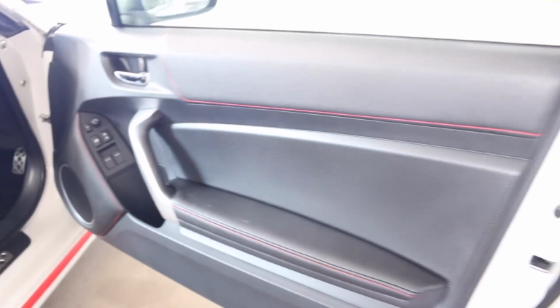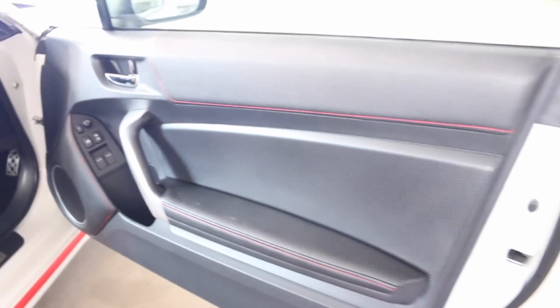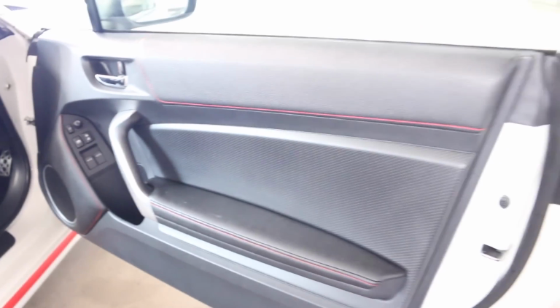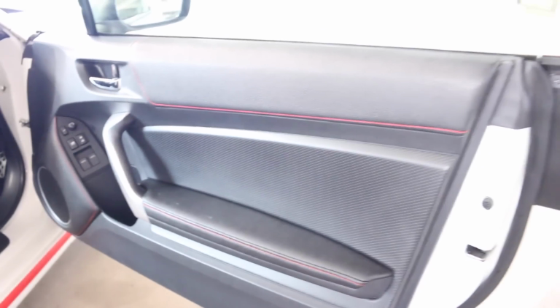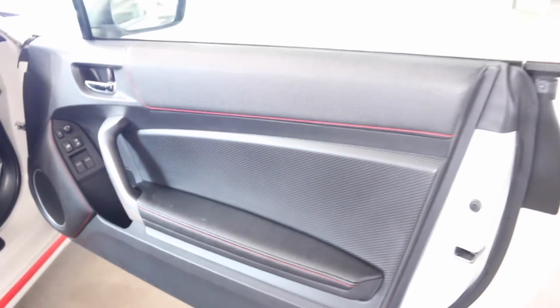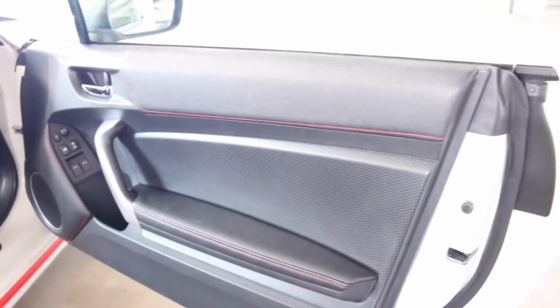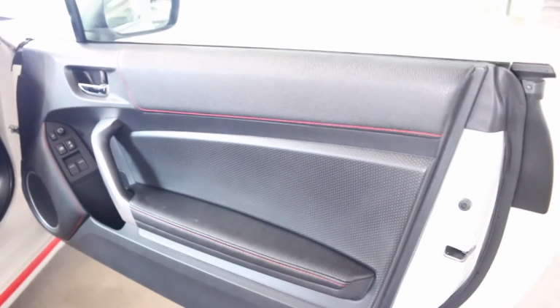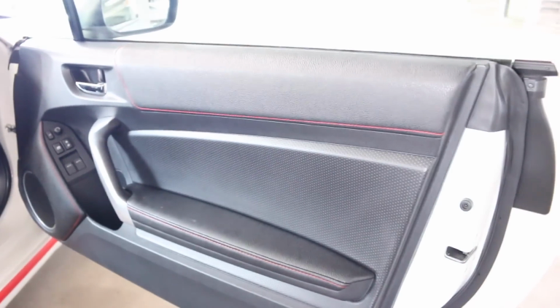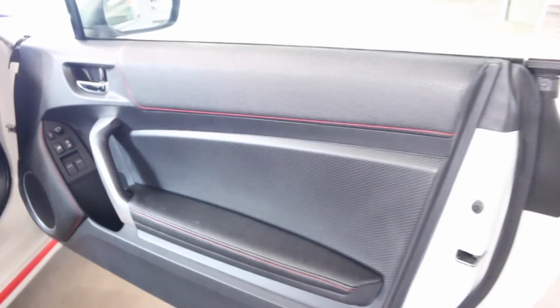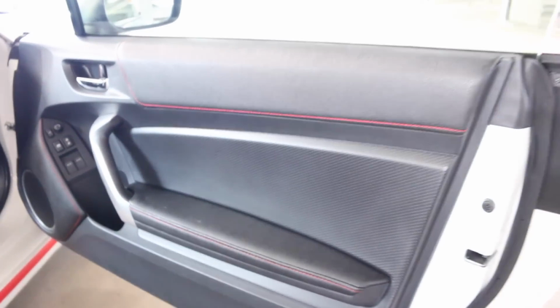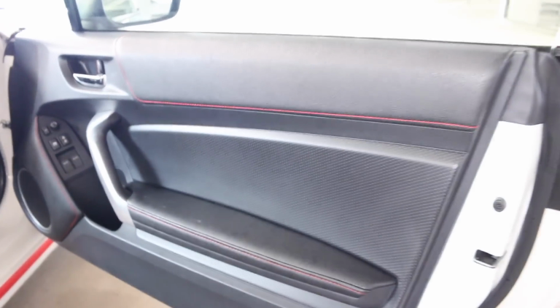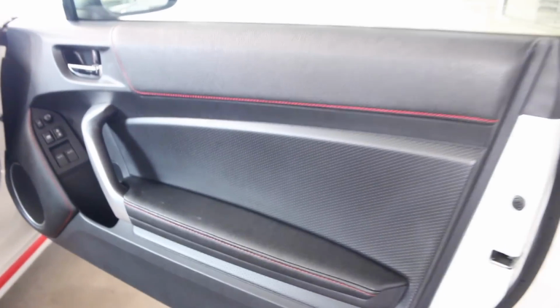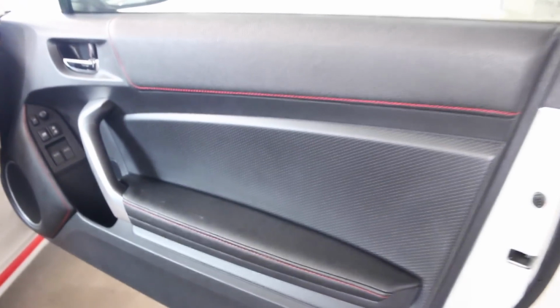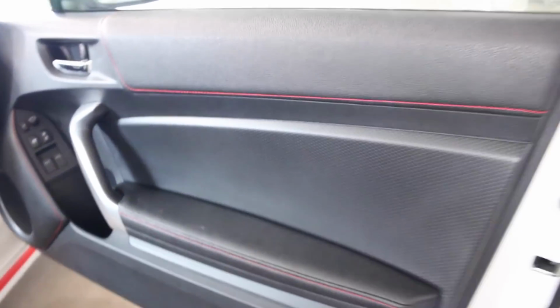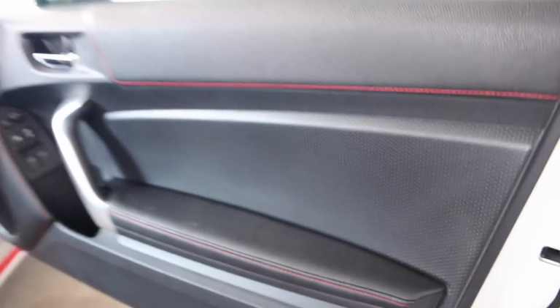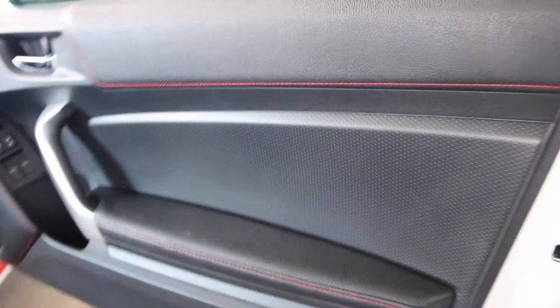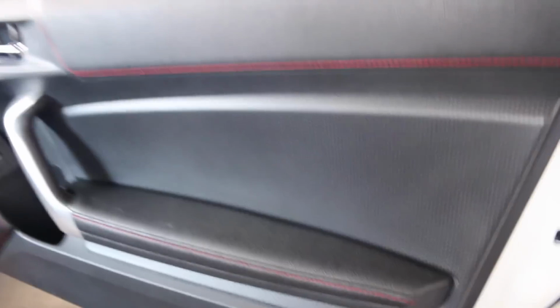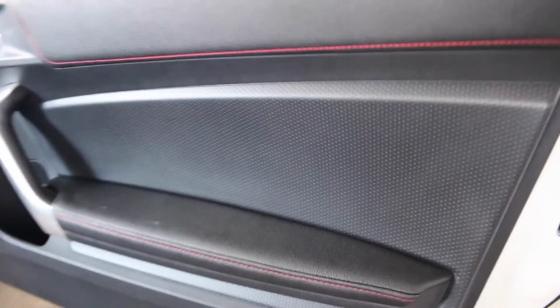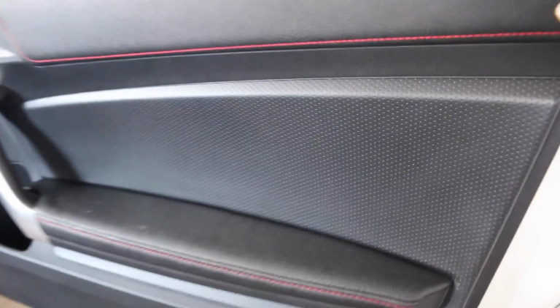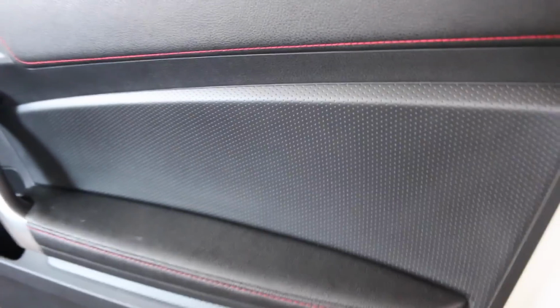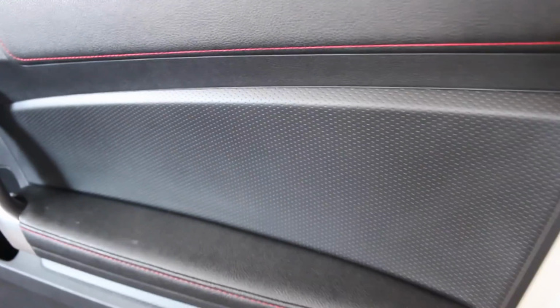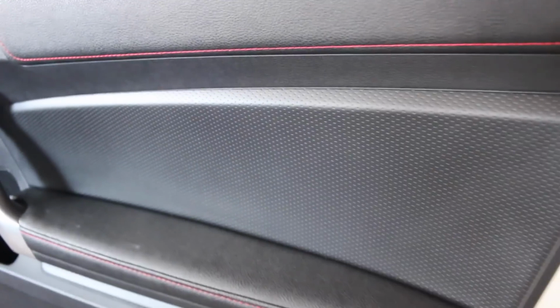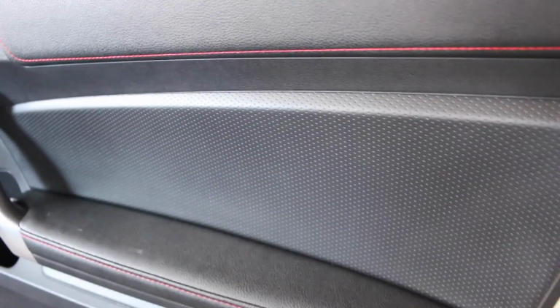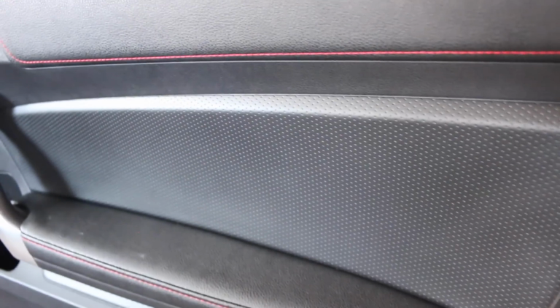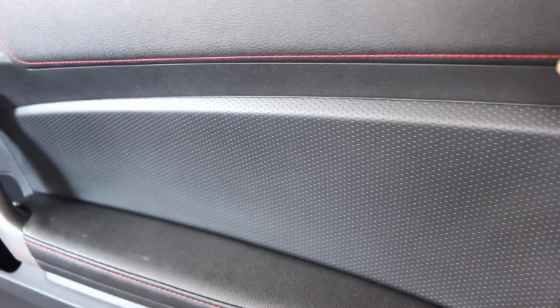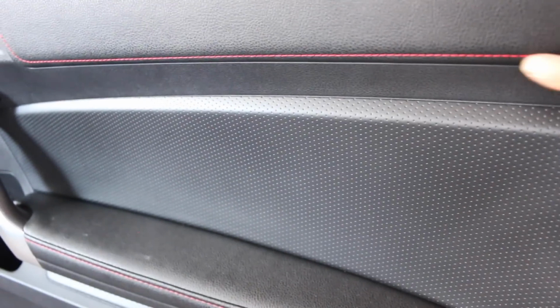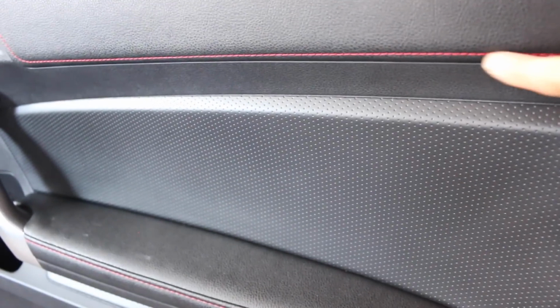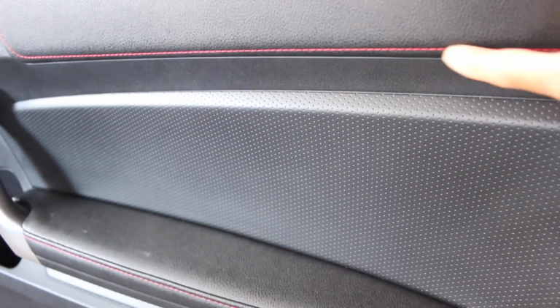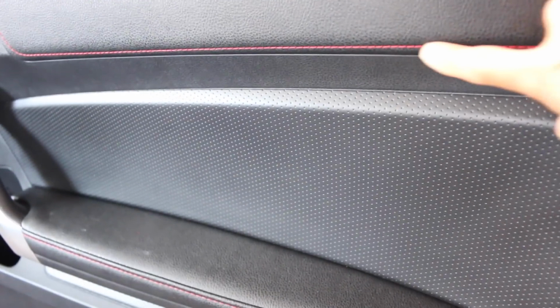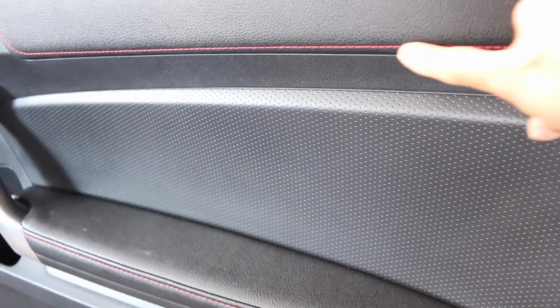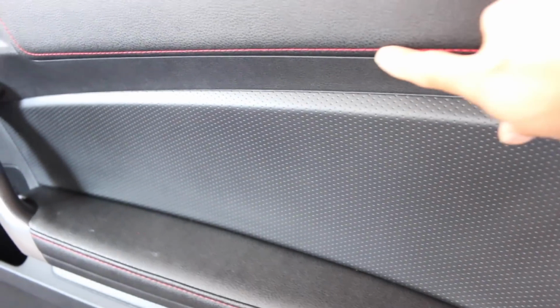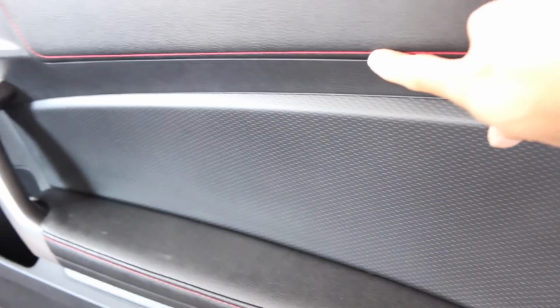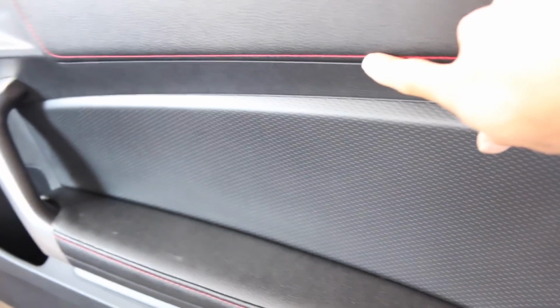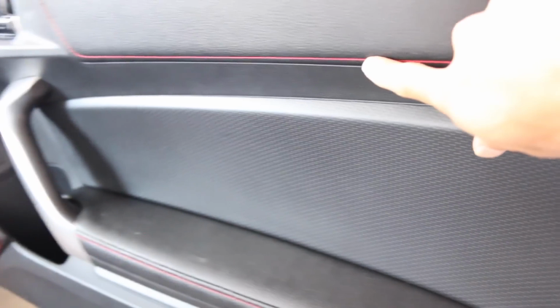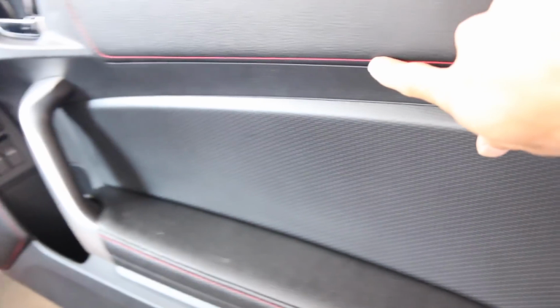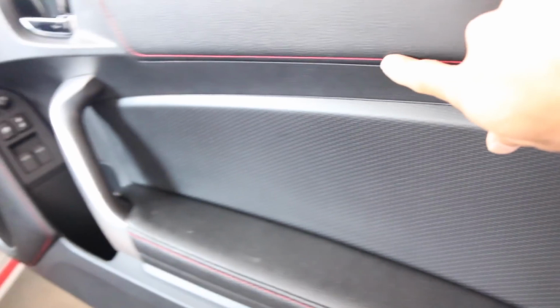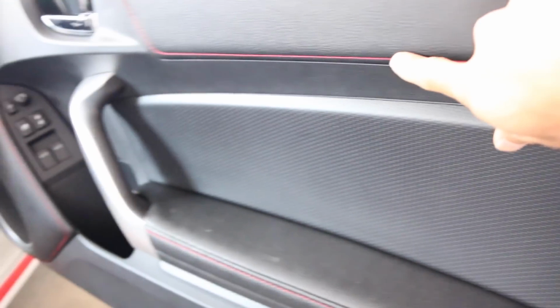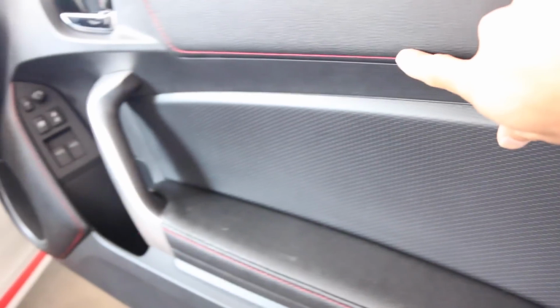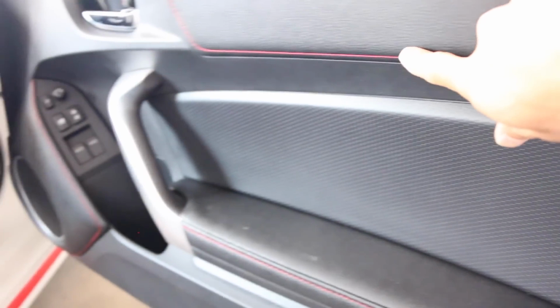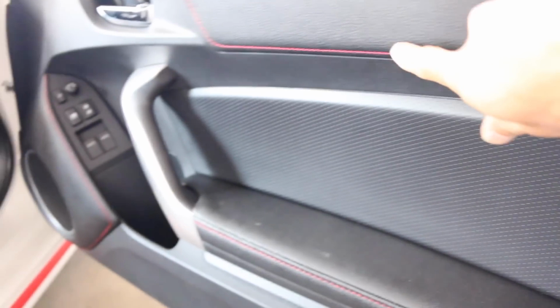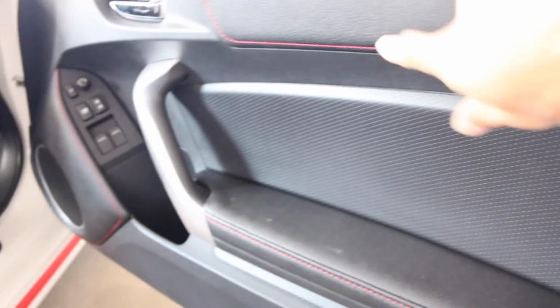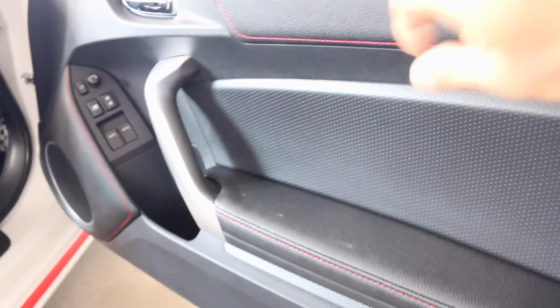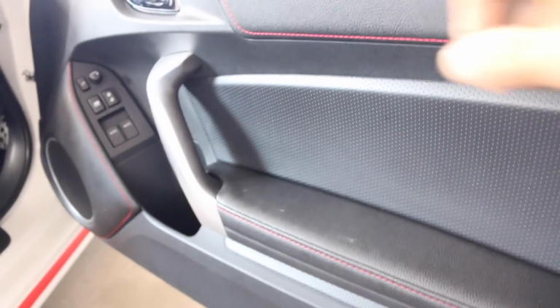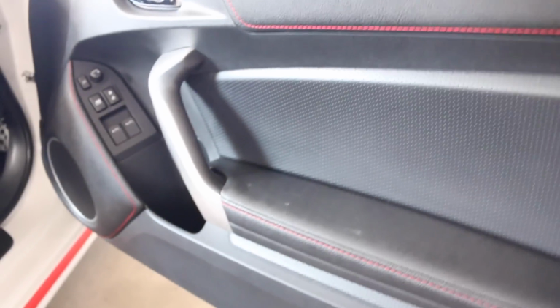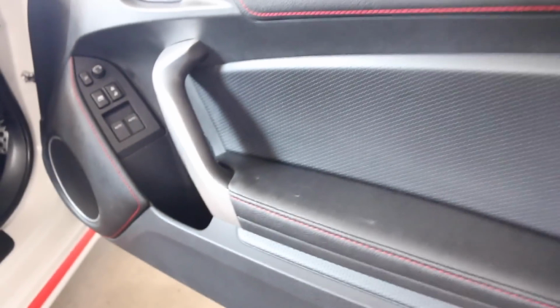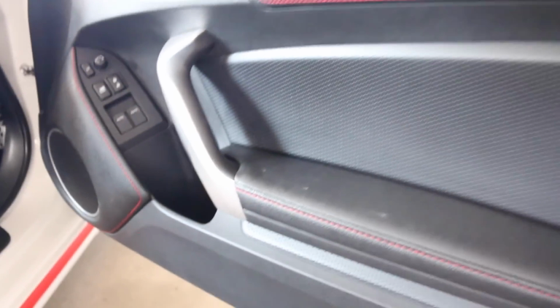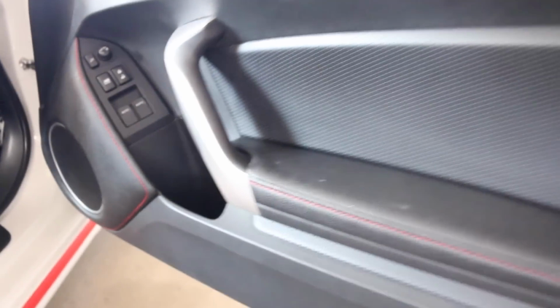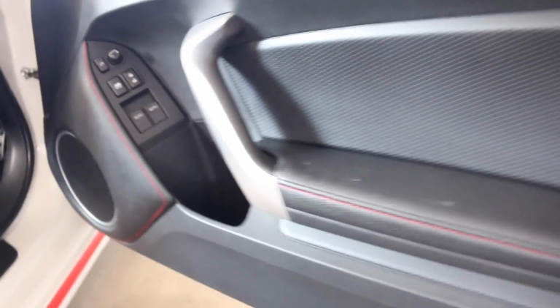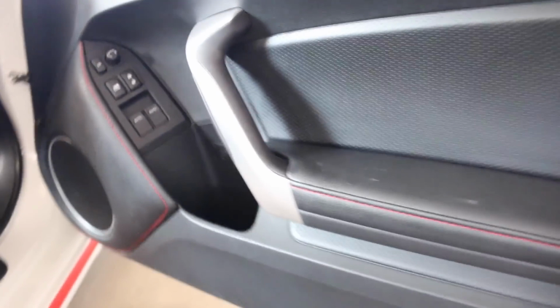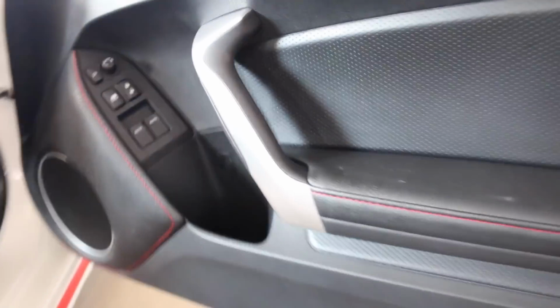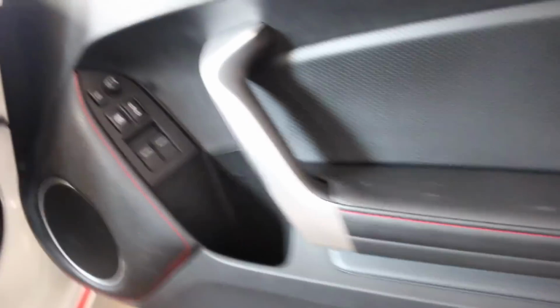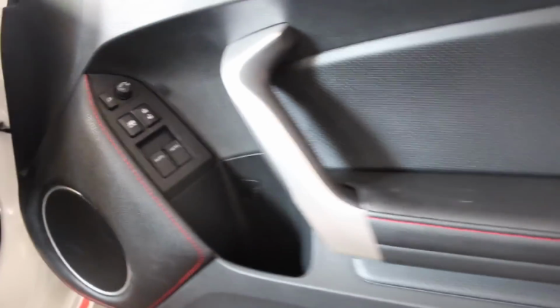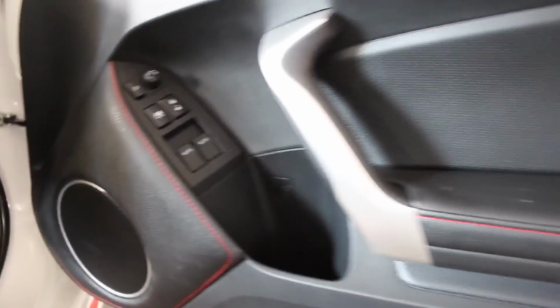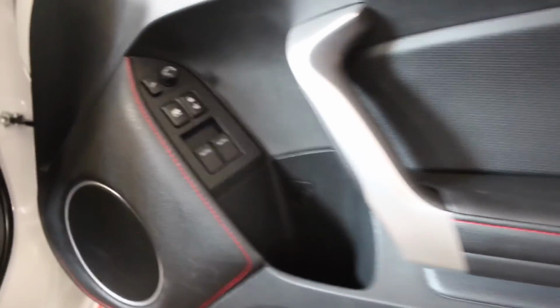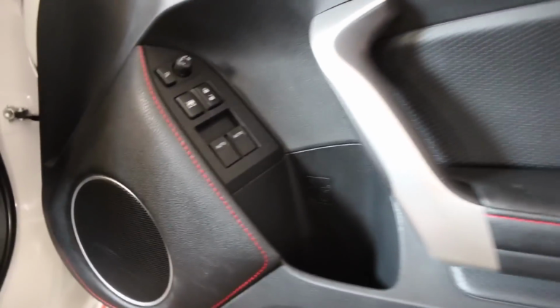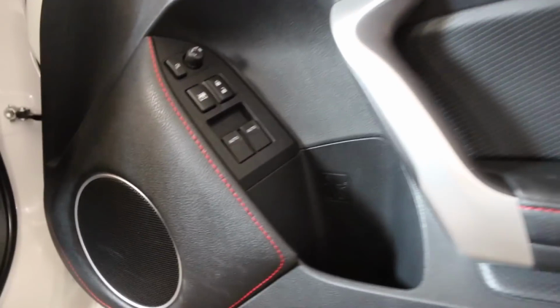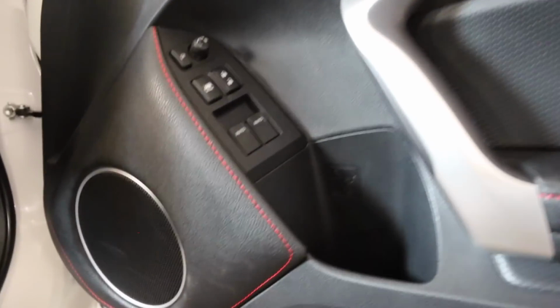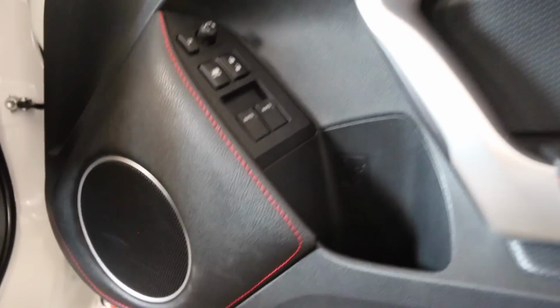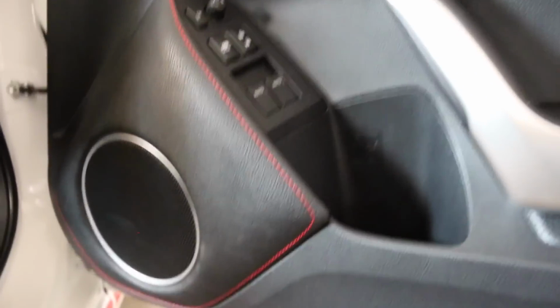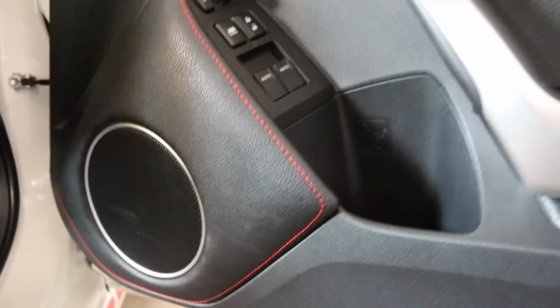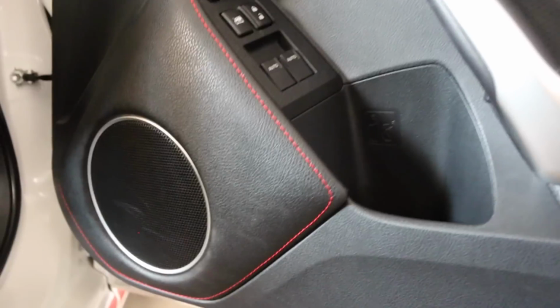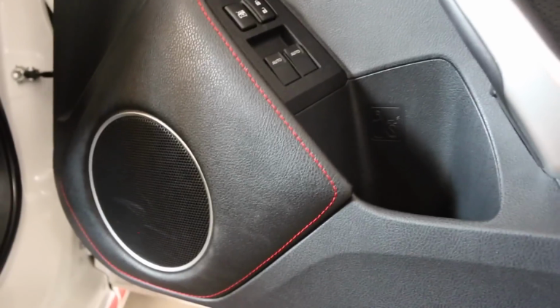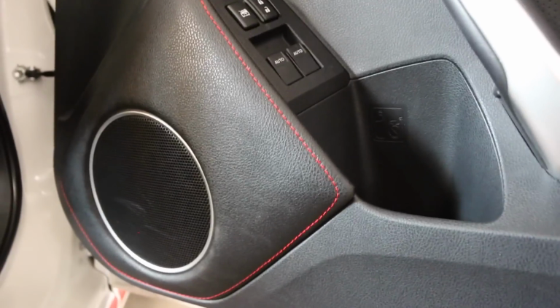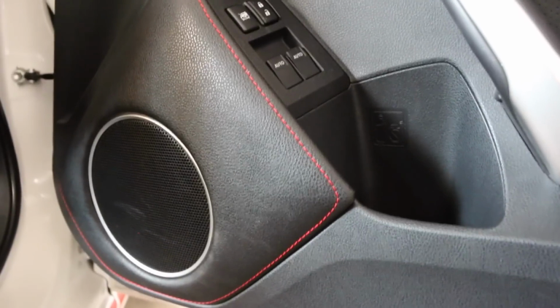It has lovely red stitching along here, and also on the lower half by the speakers.